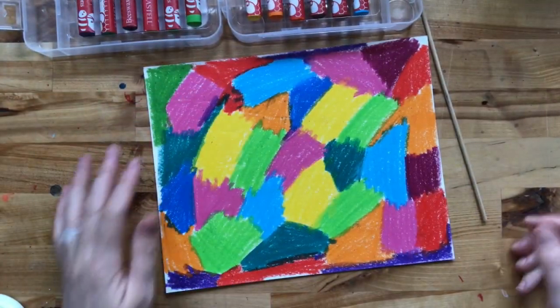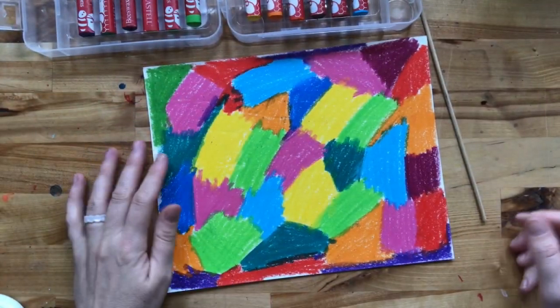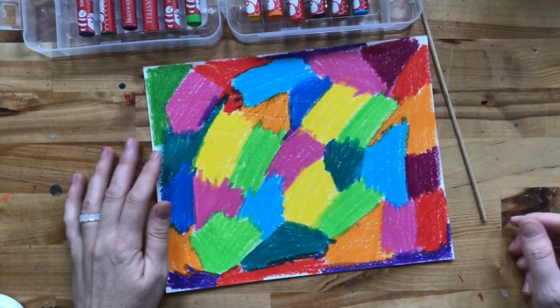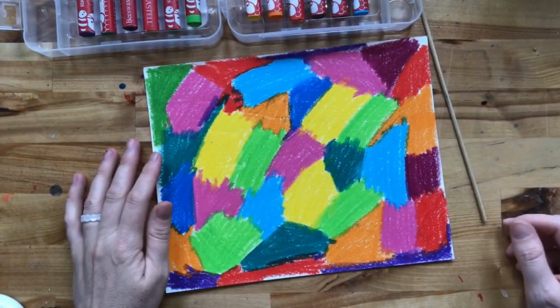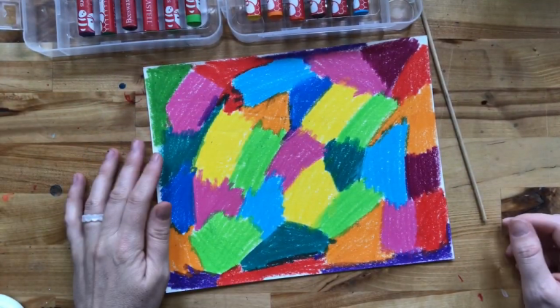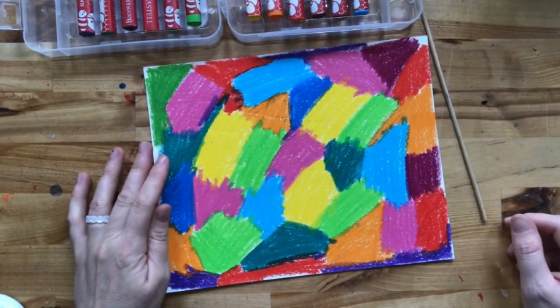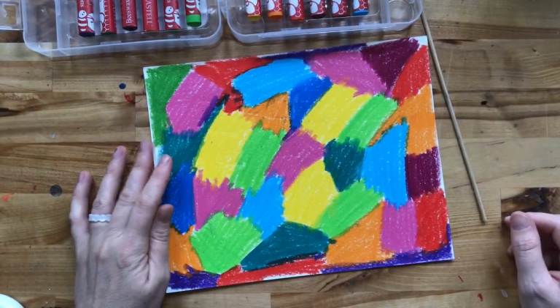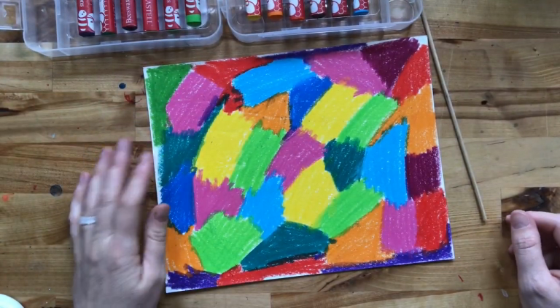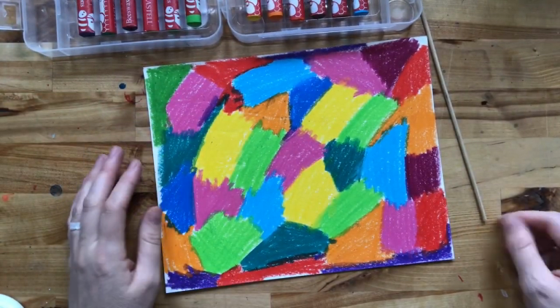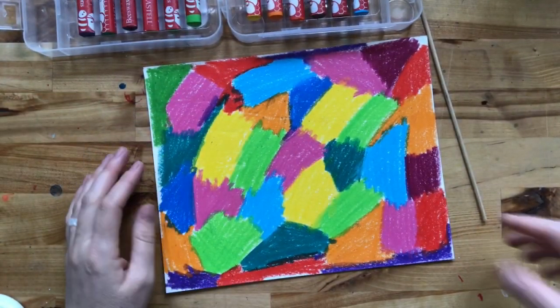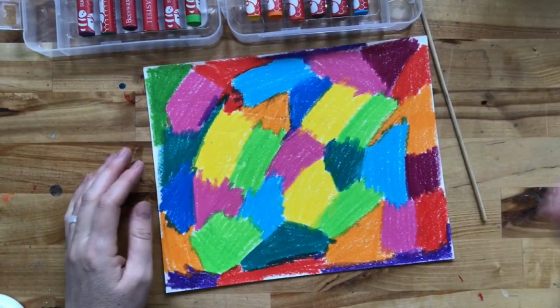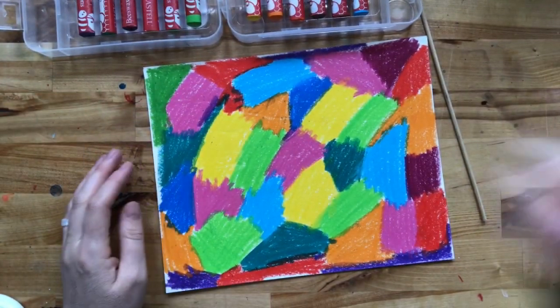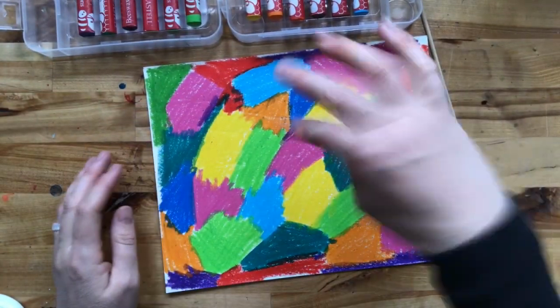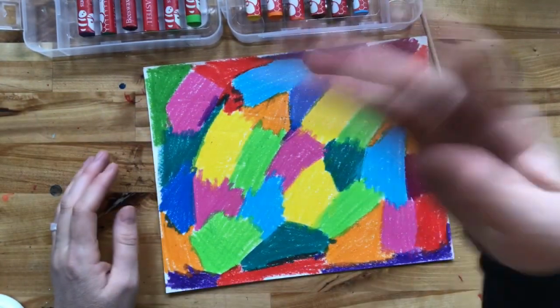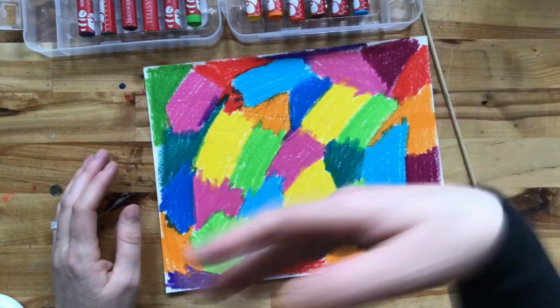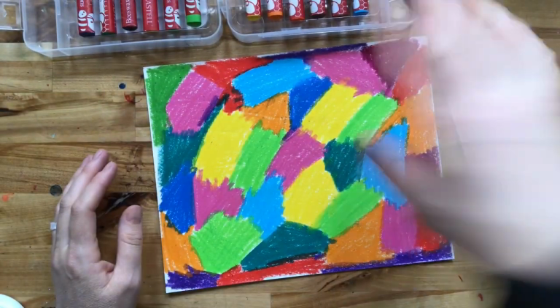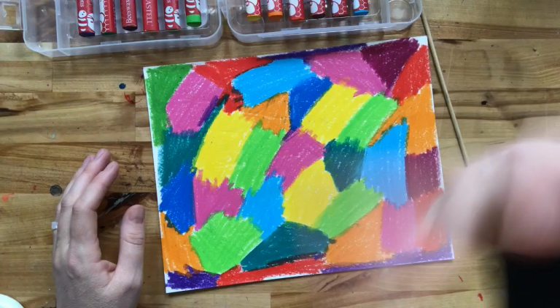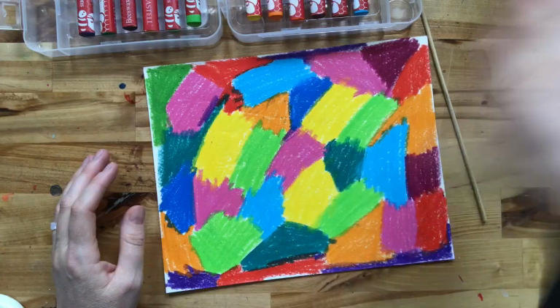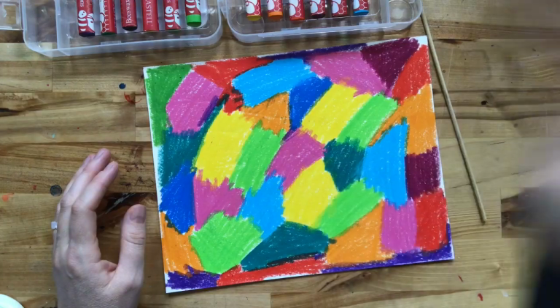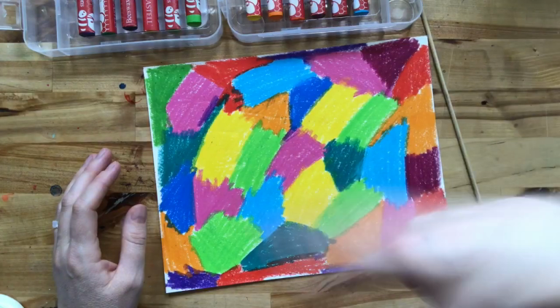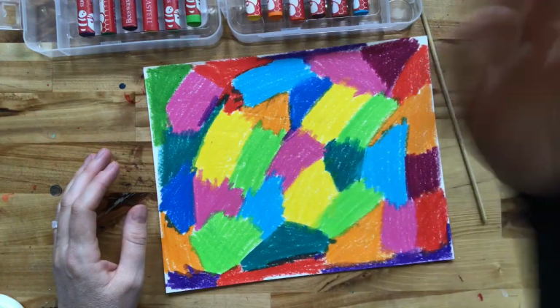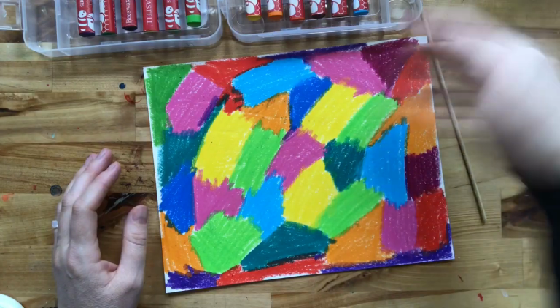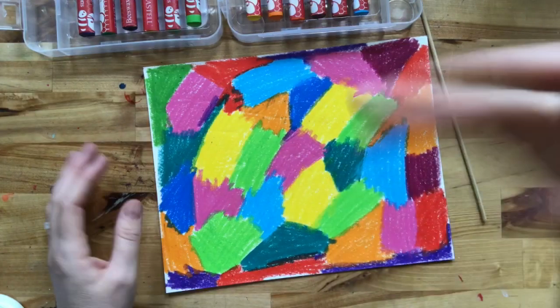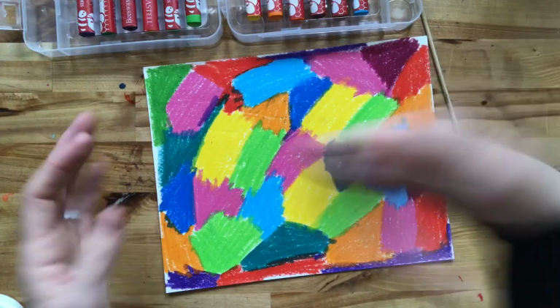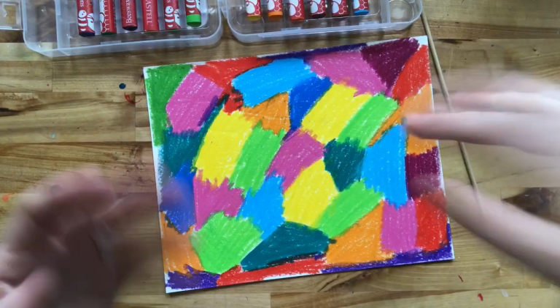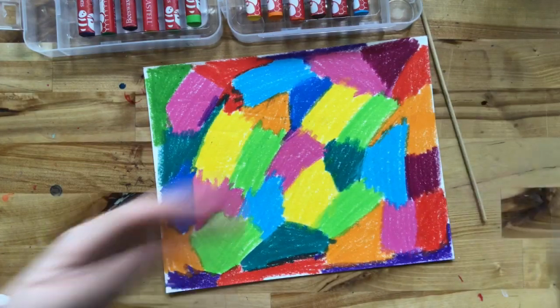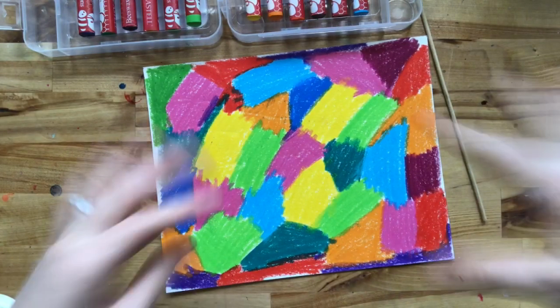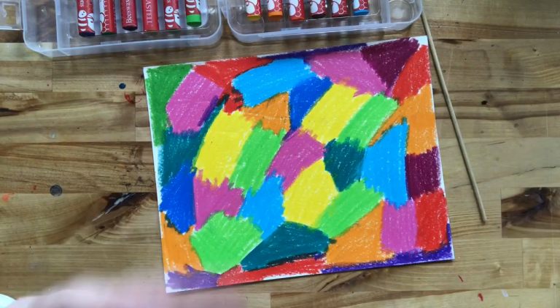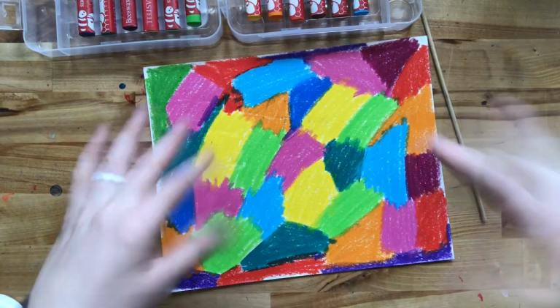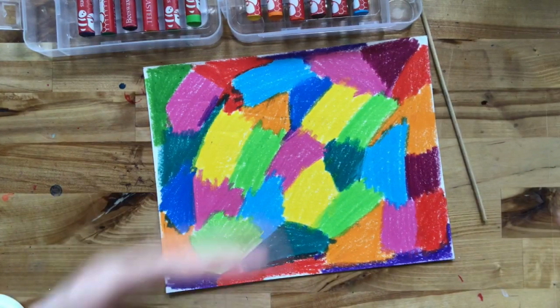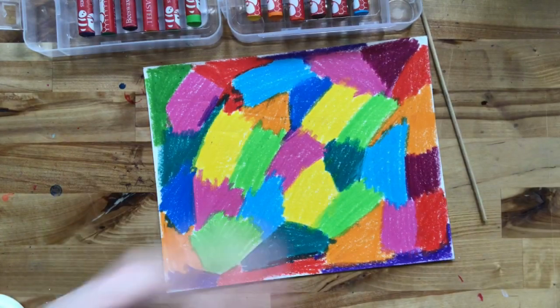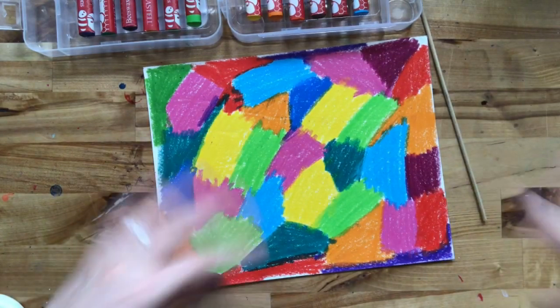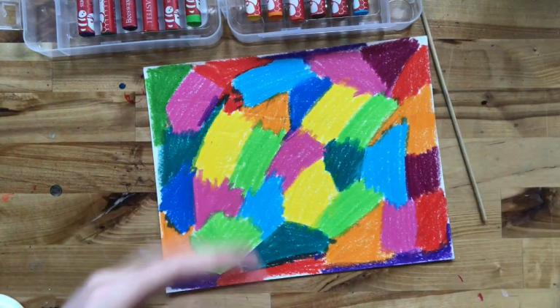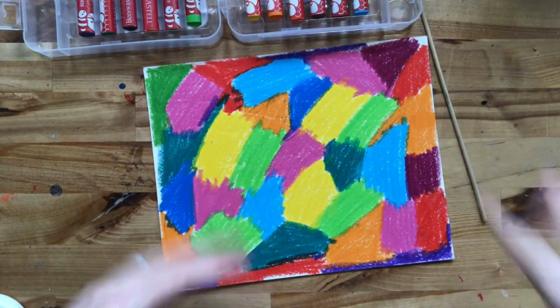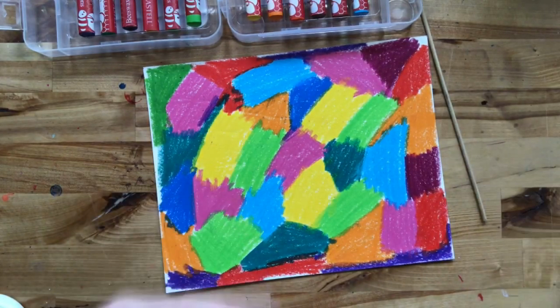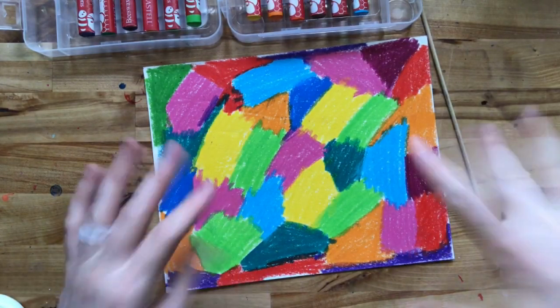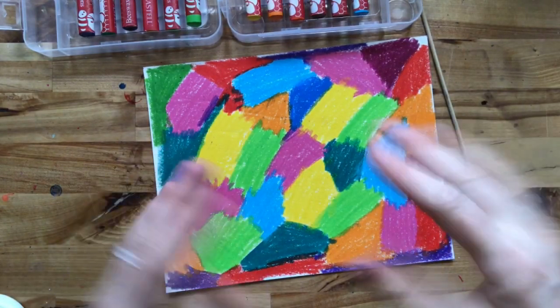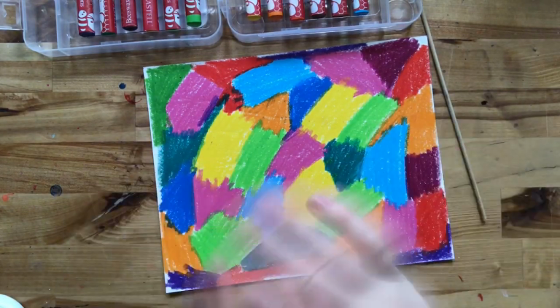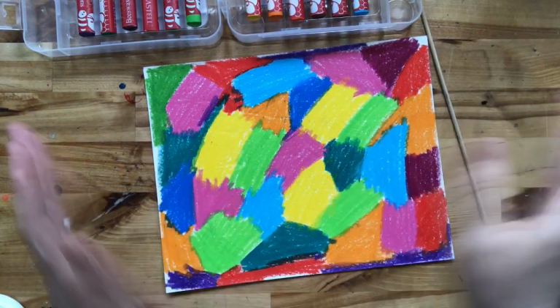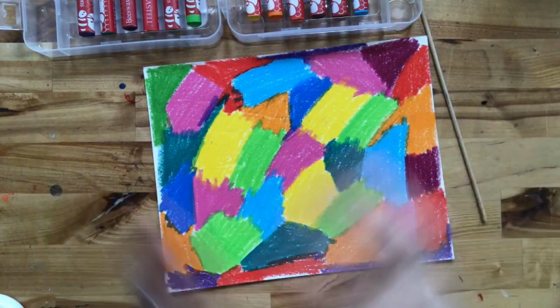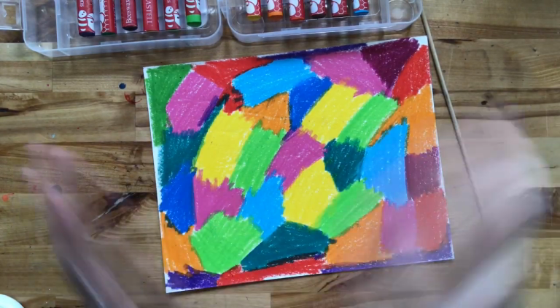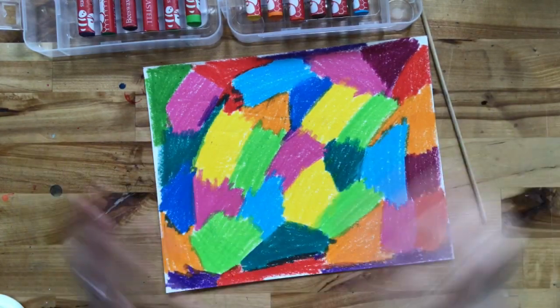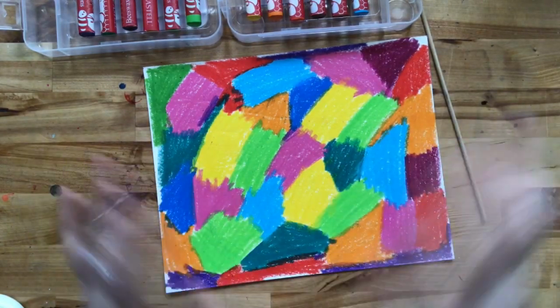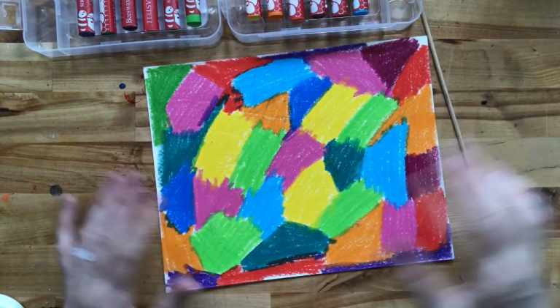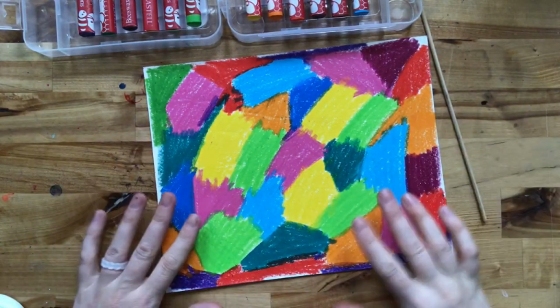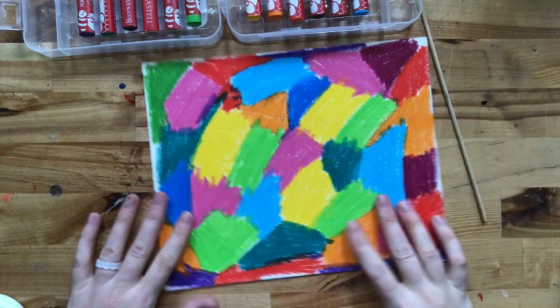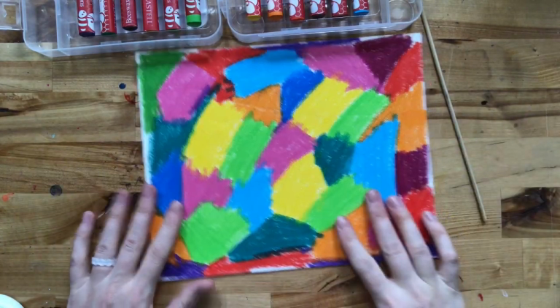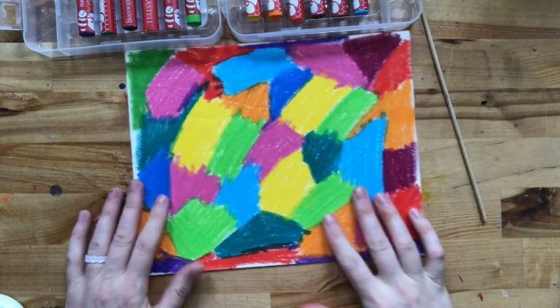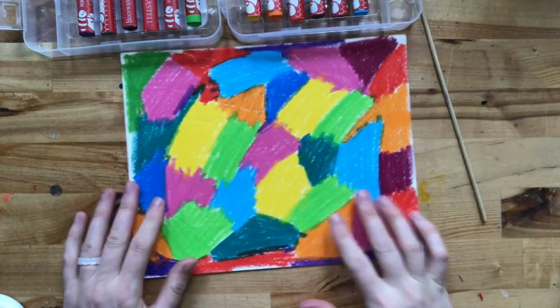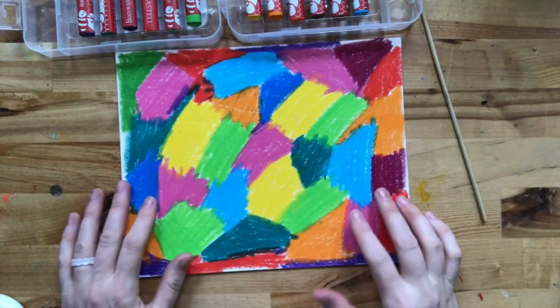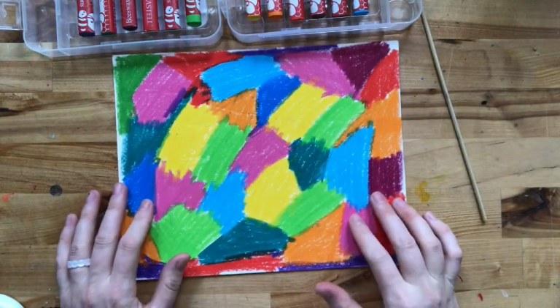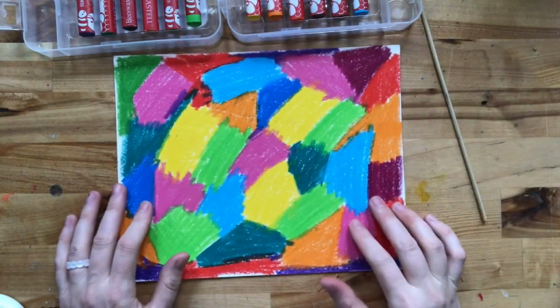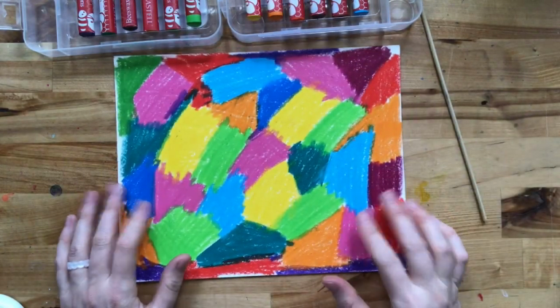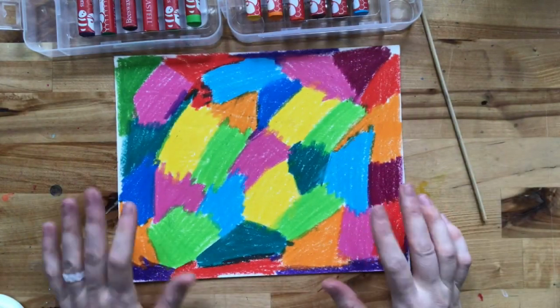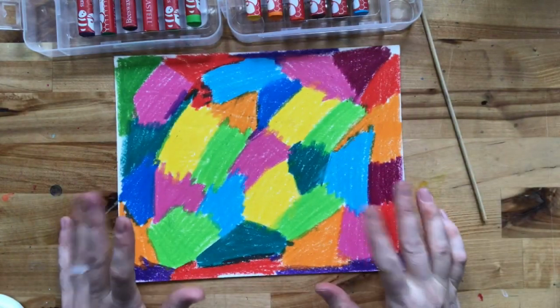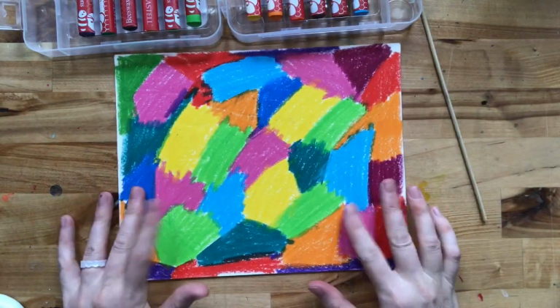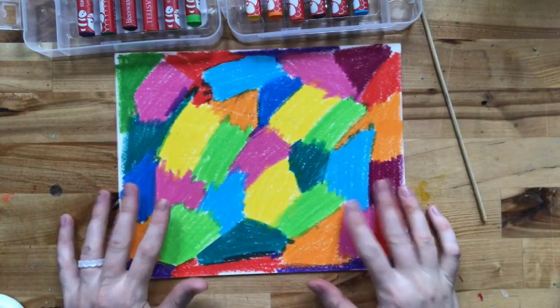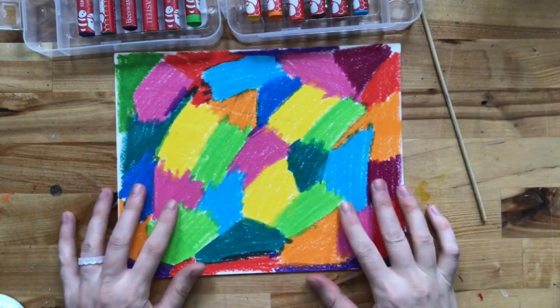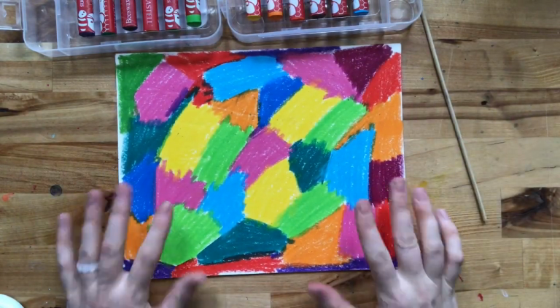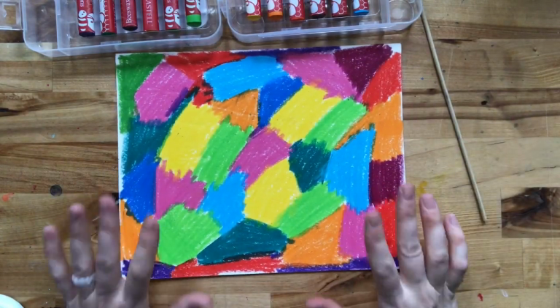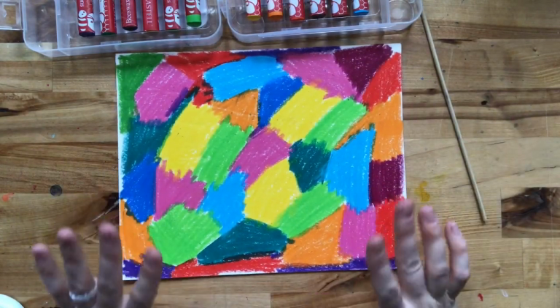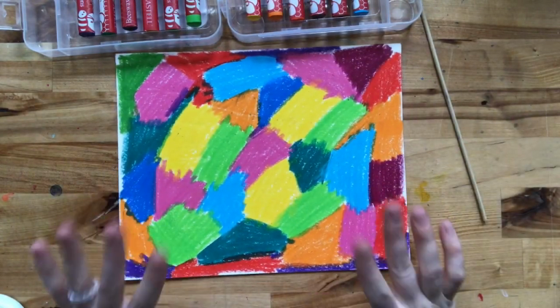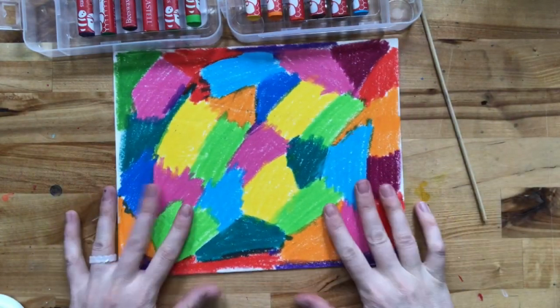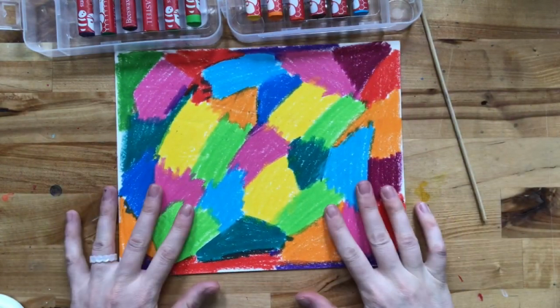Okay, that was a lot of coloring — shake out those wrists, guys. I know that was a lot, but now the hard part's over and the fun part begins.